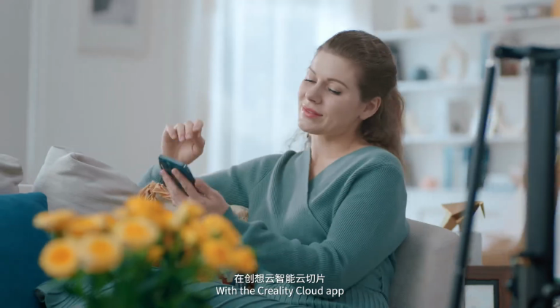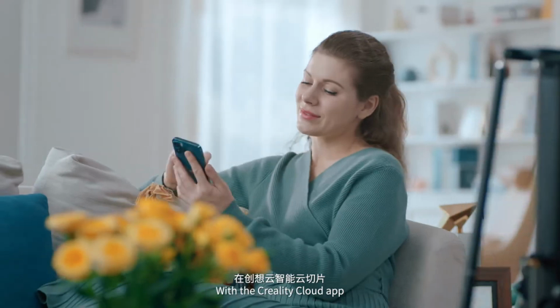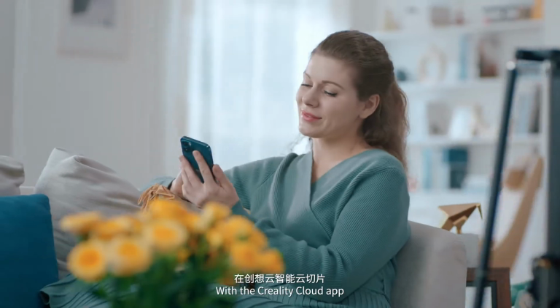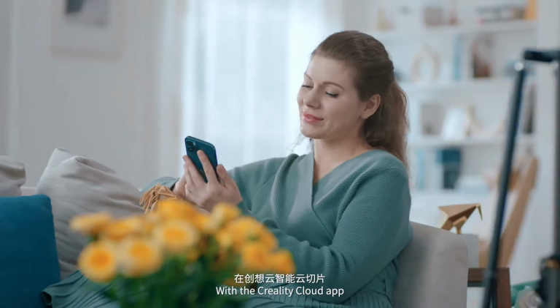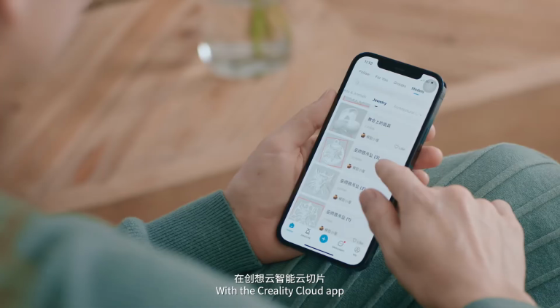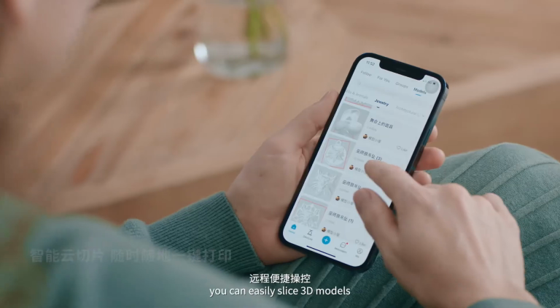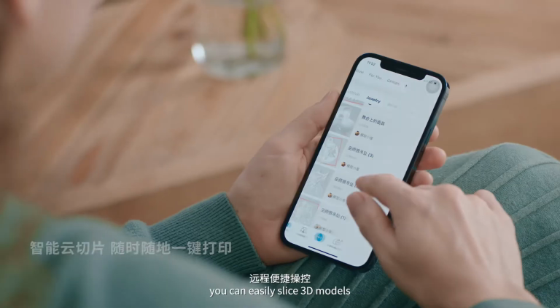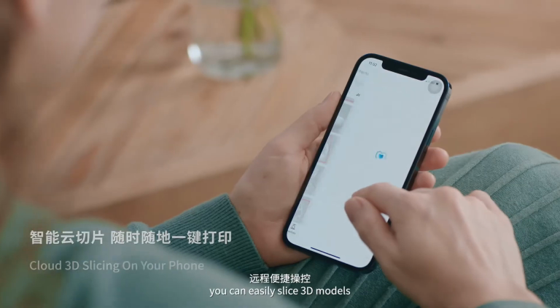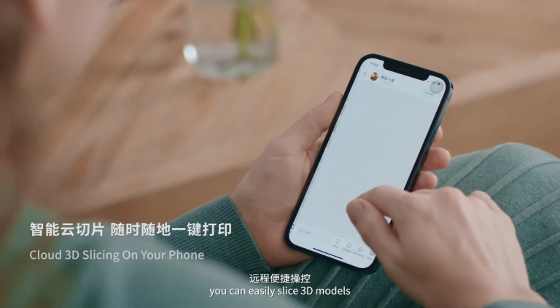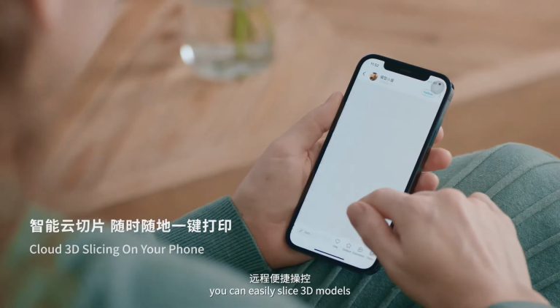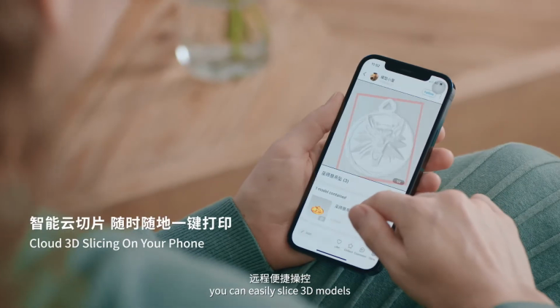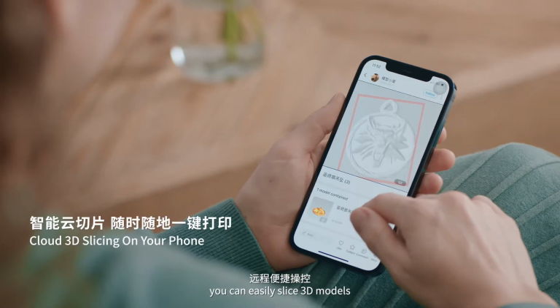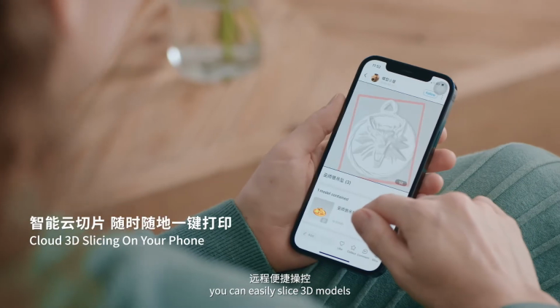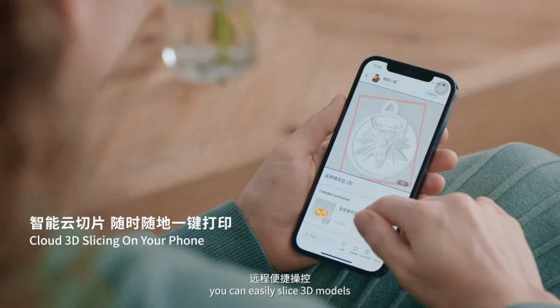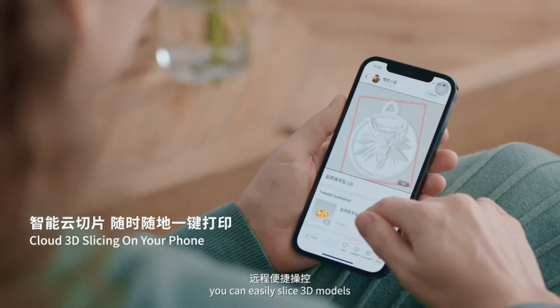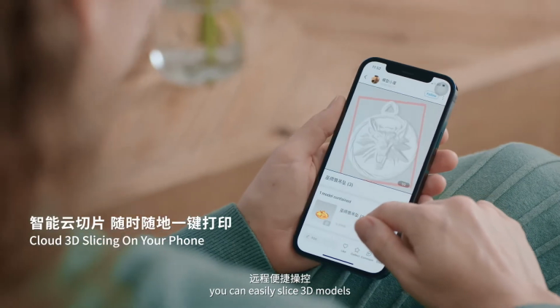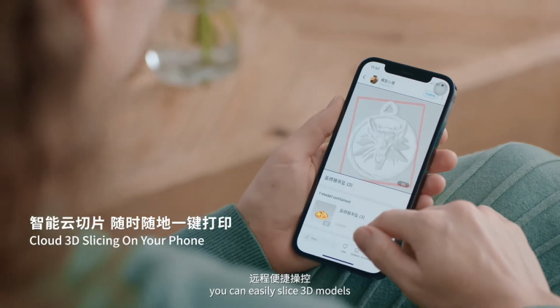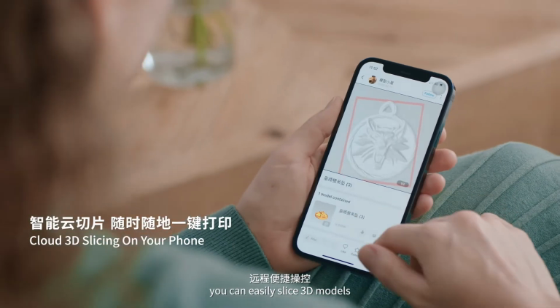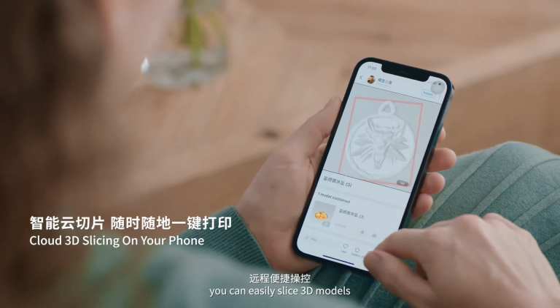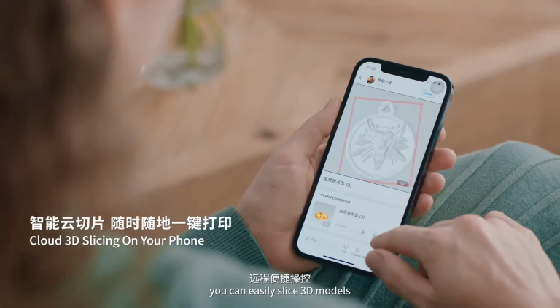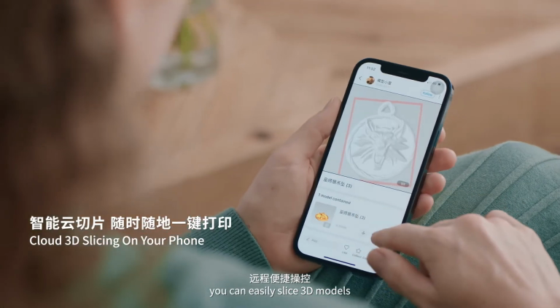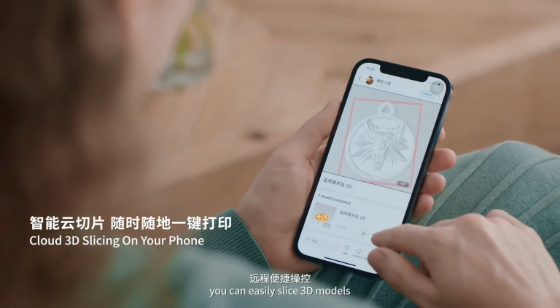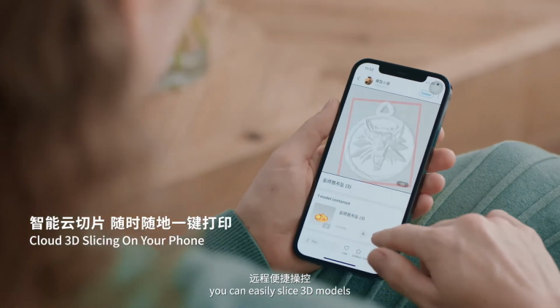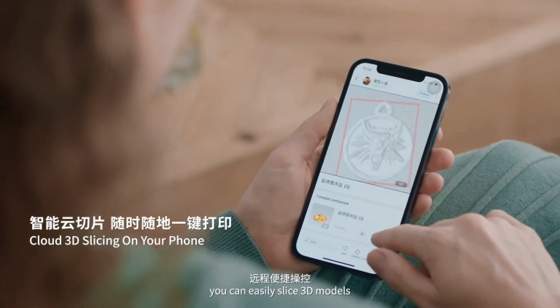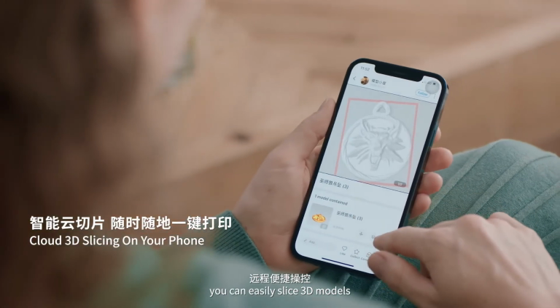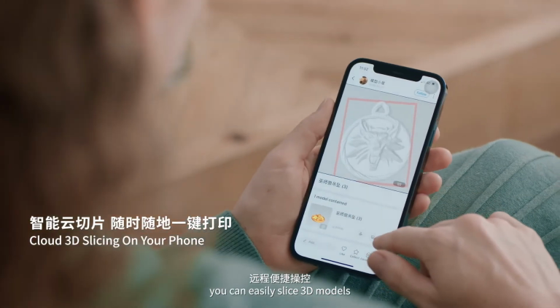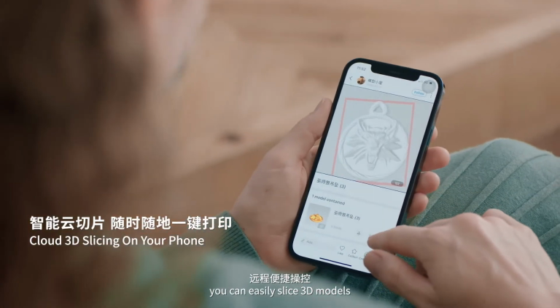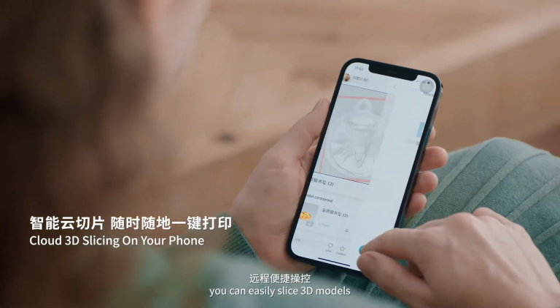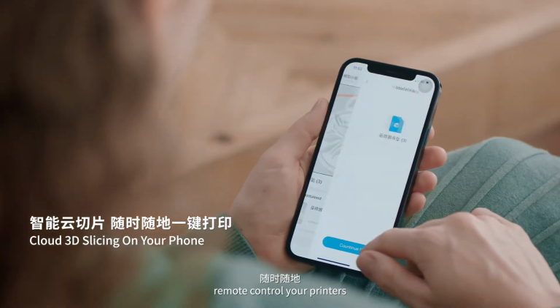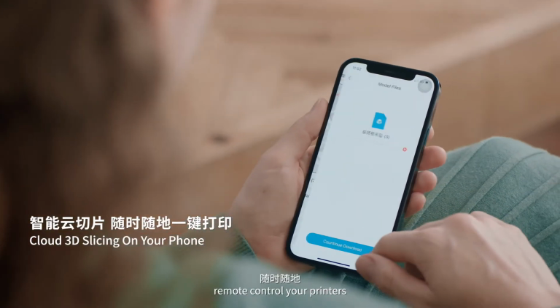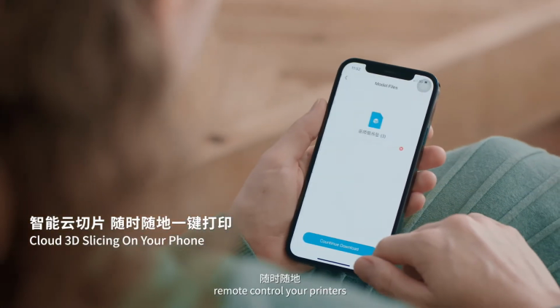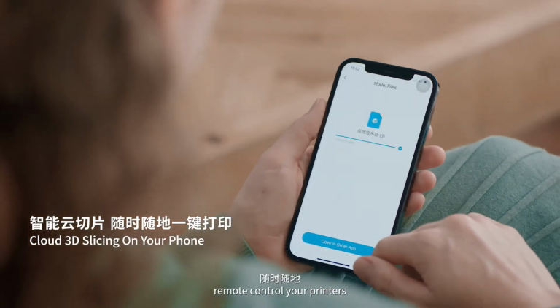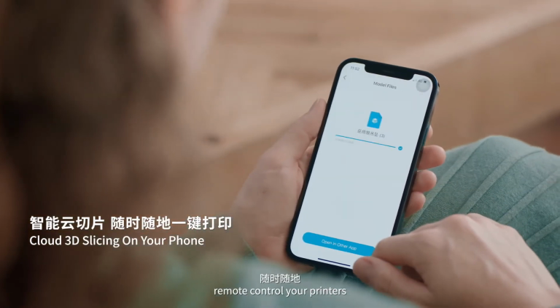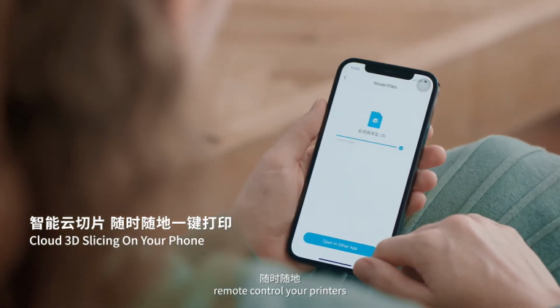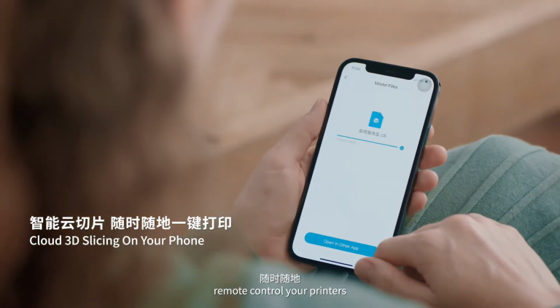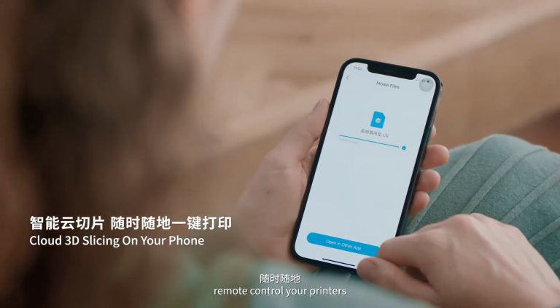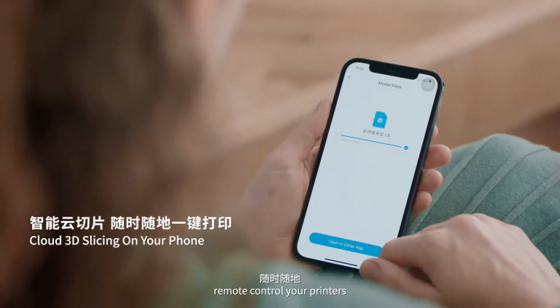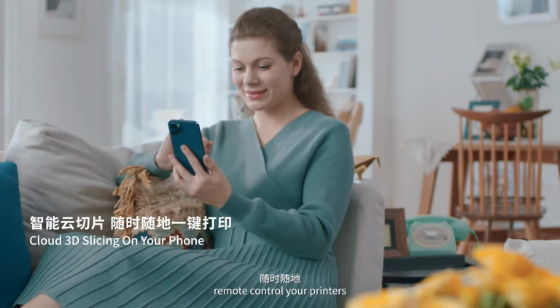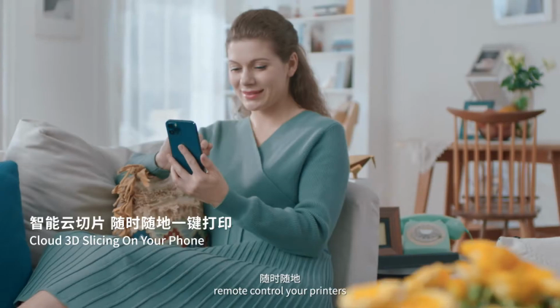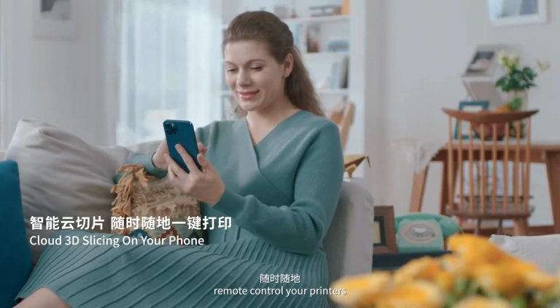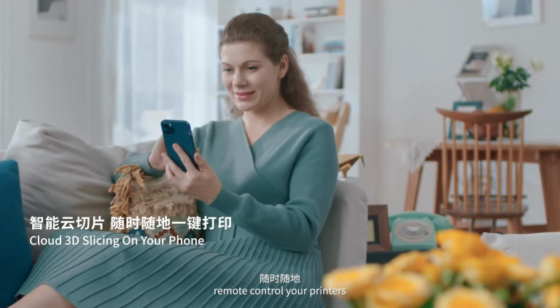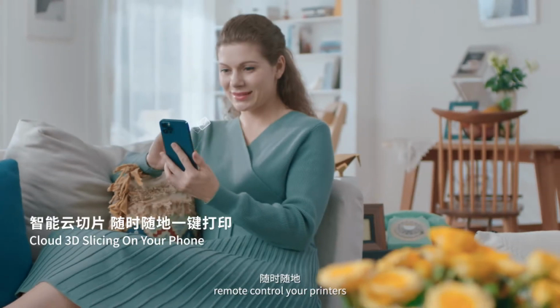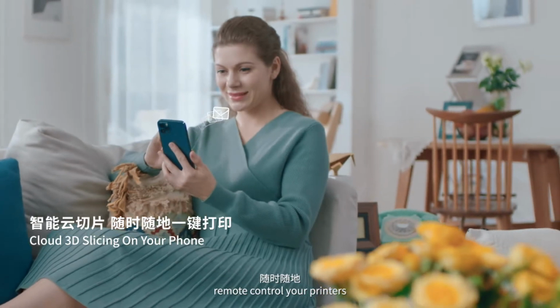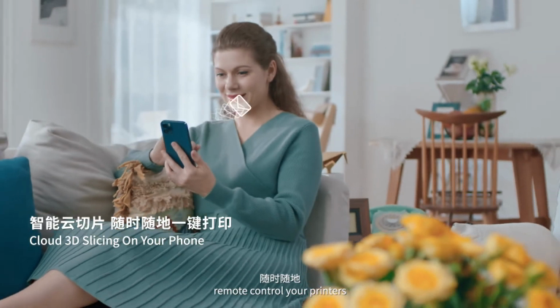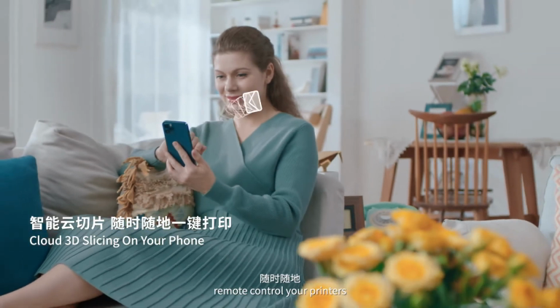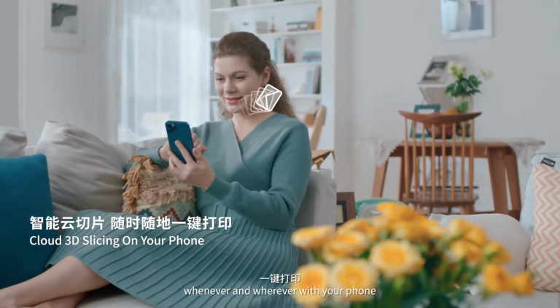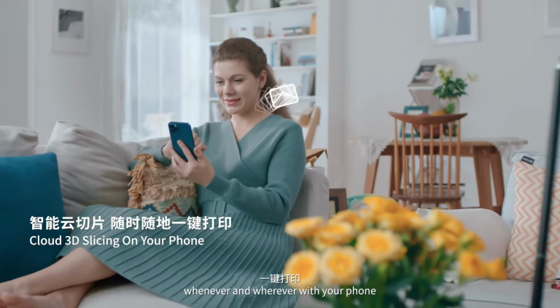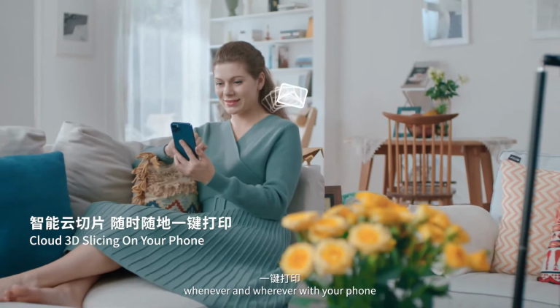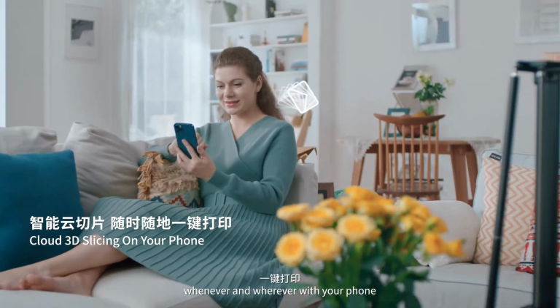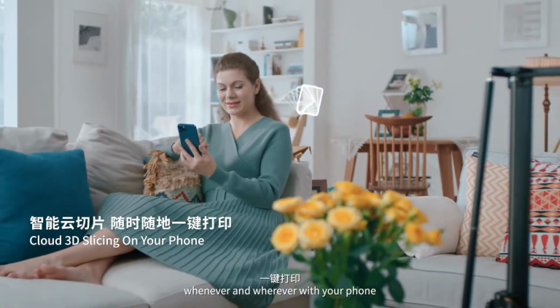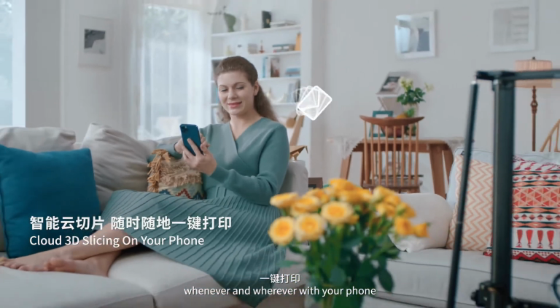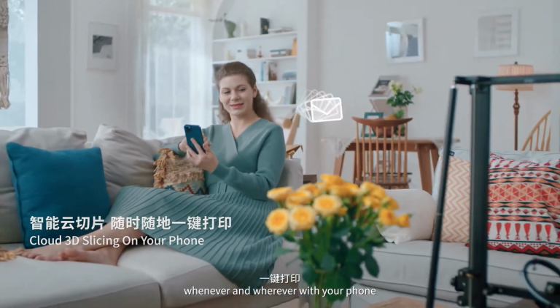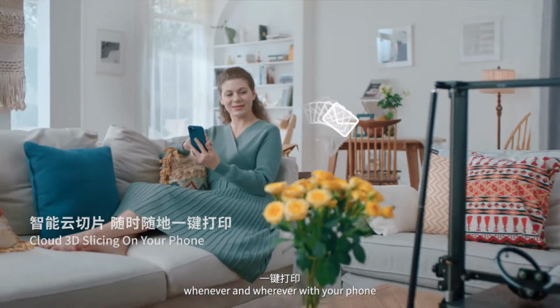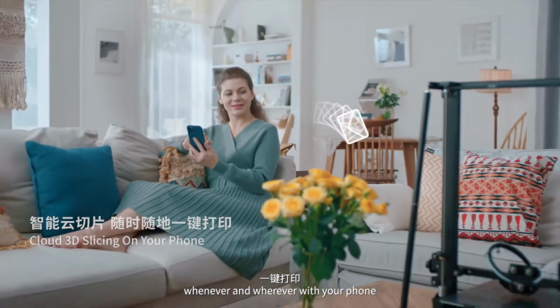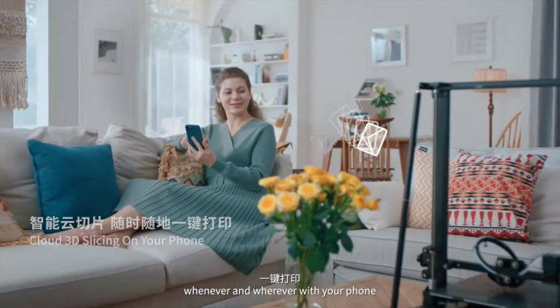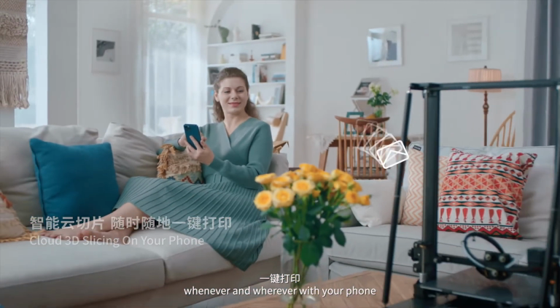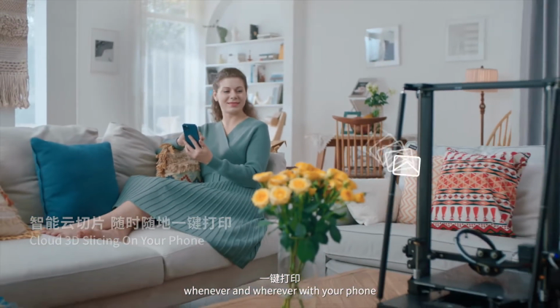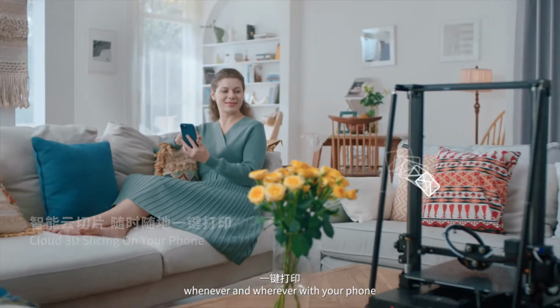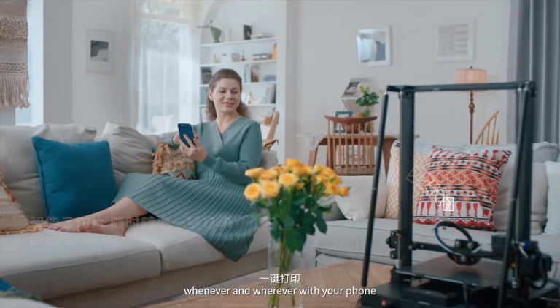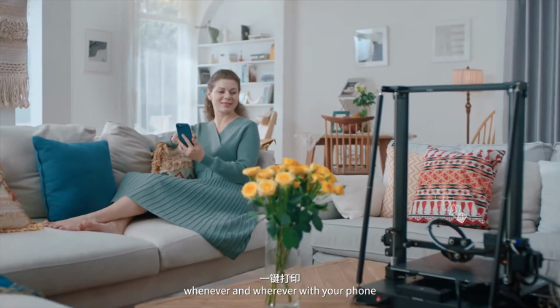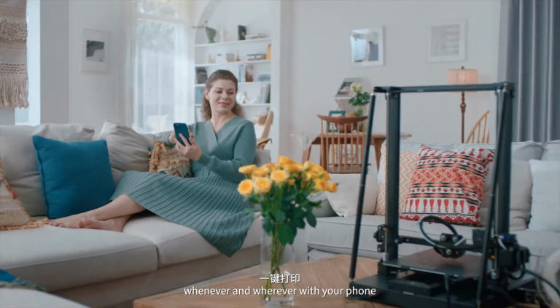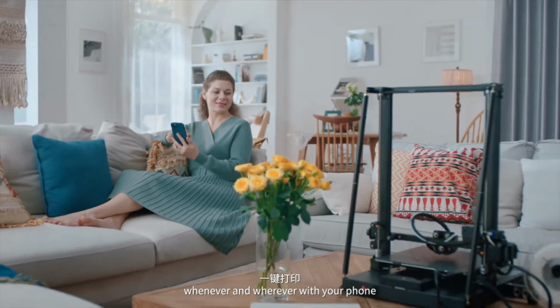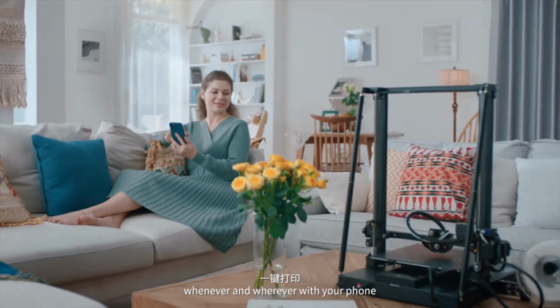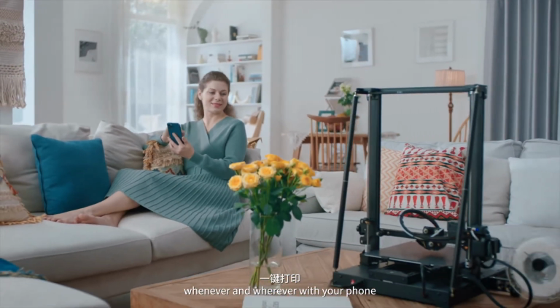With the Creality Cloud app, you can easily slice 3D models and remote control your printers whenever and wherever with your phone.